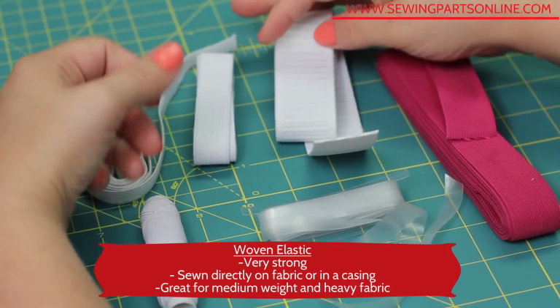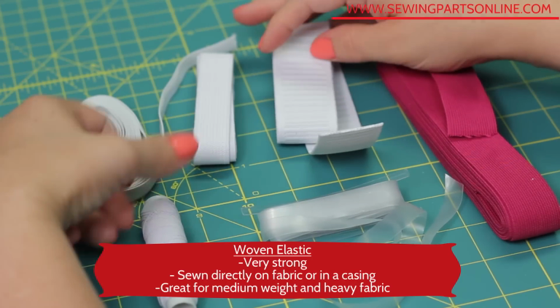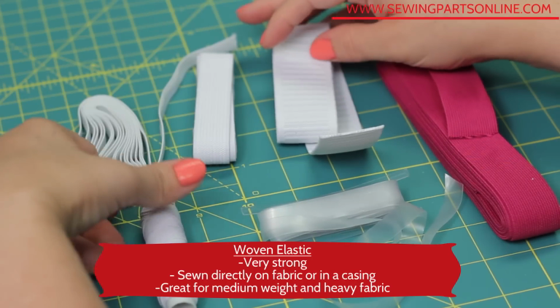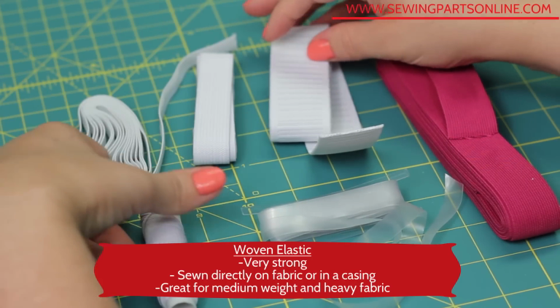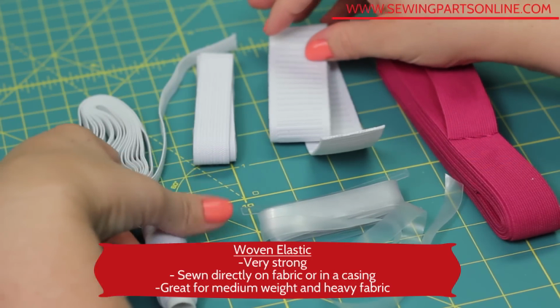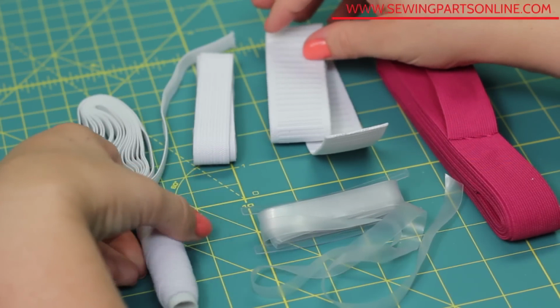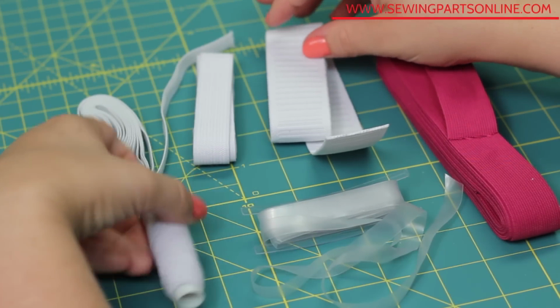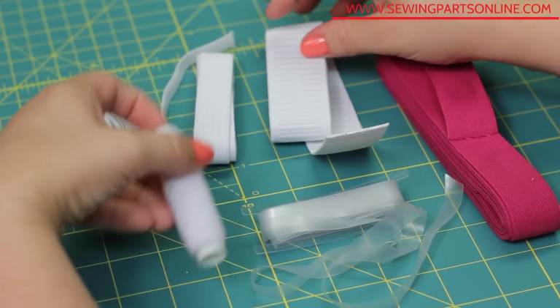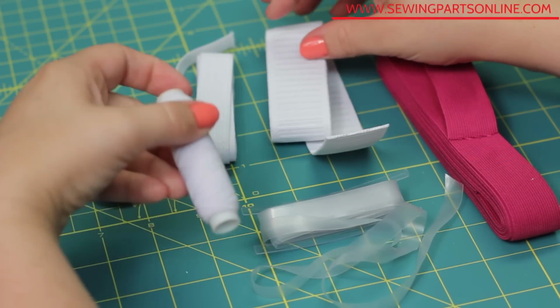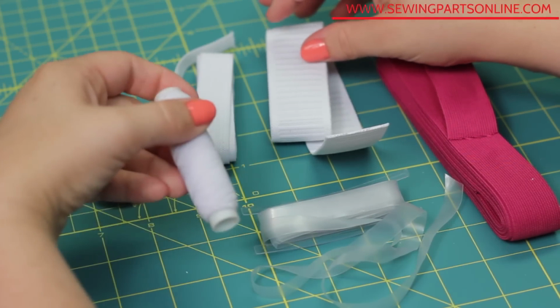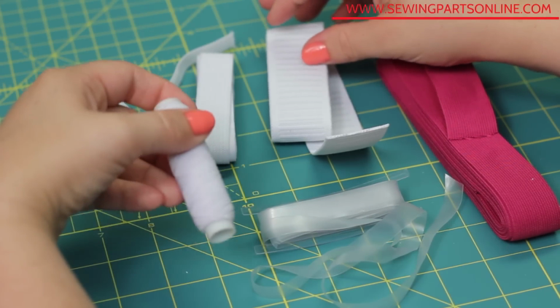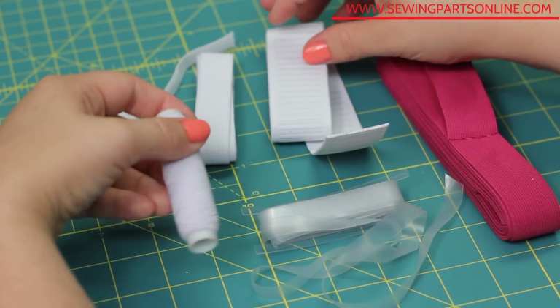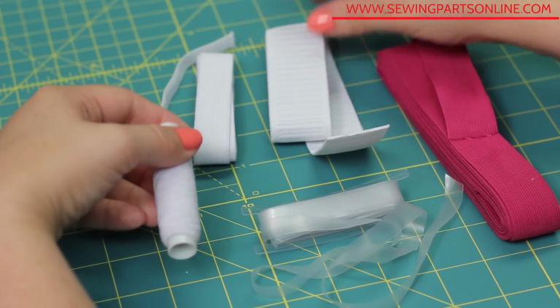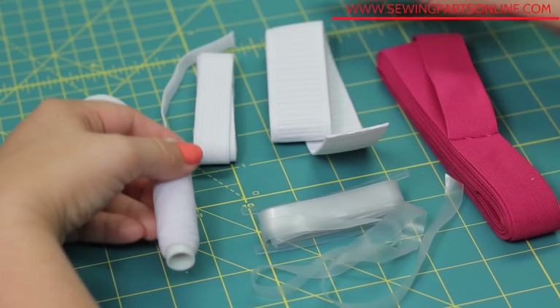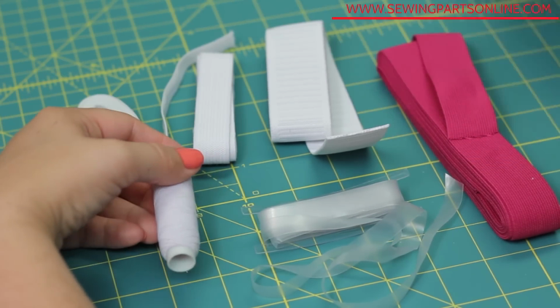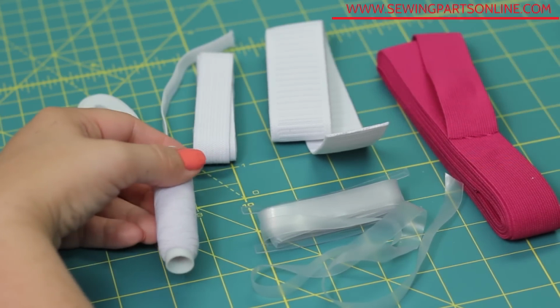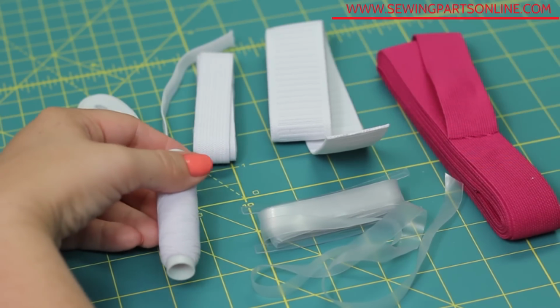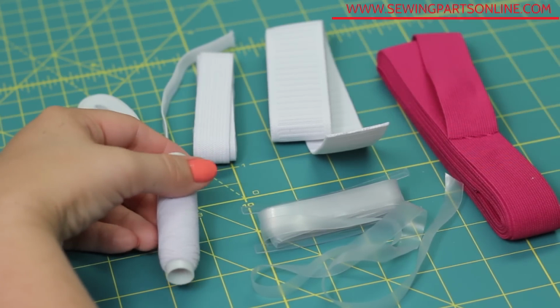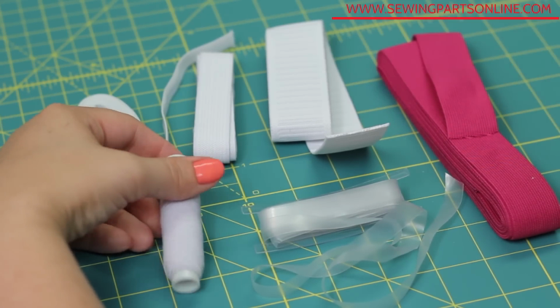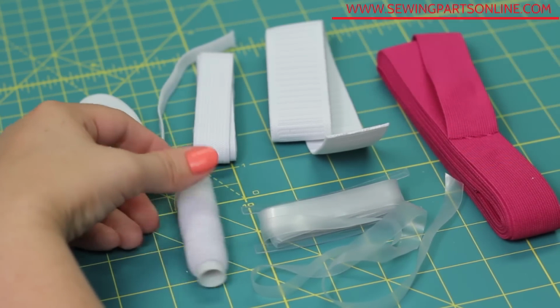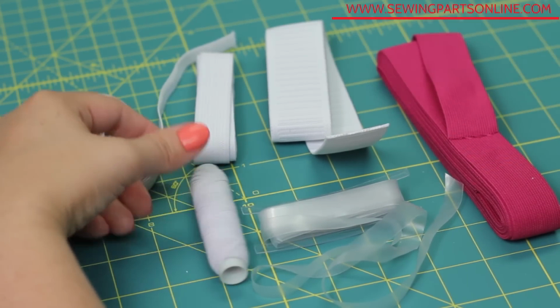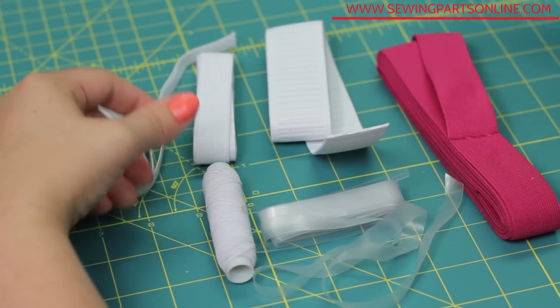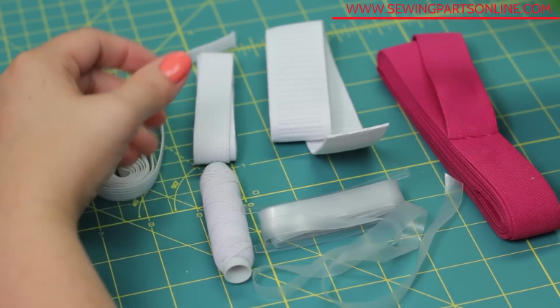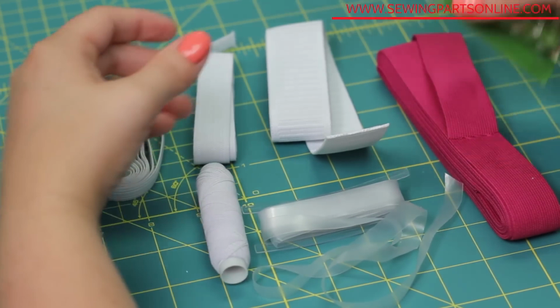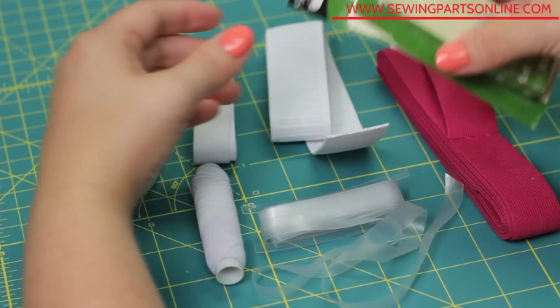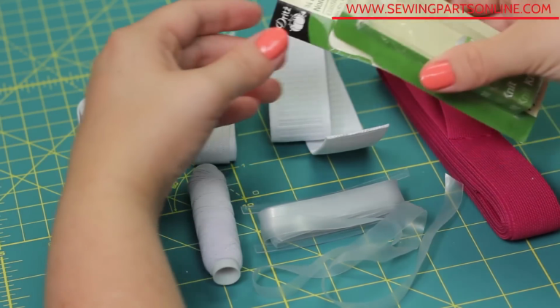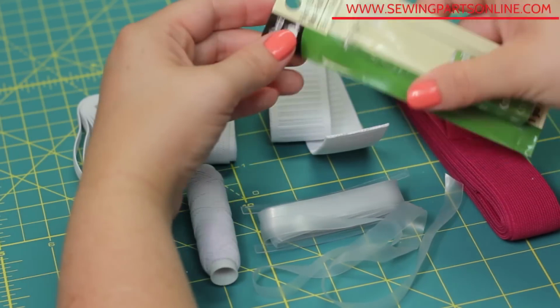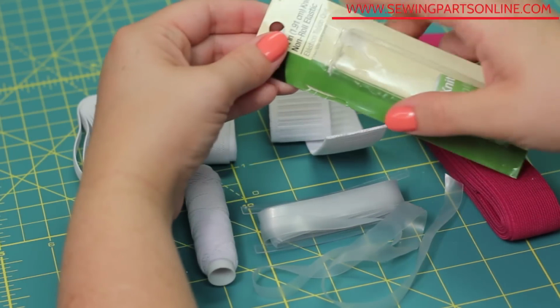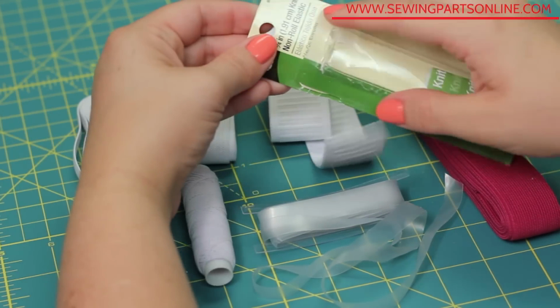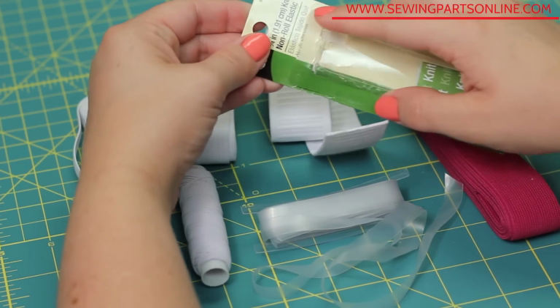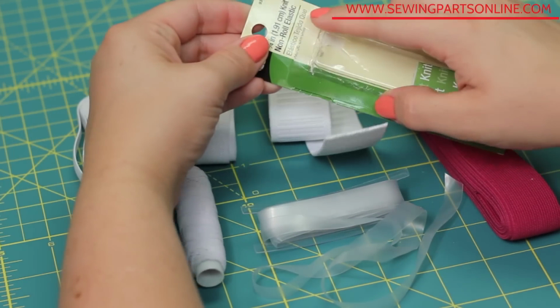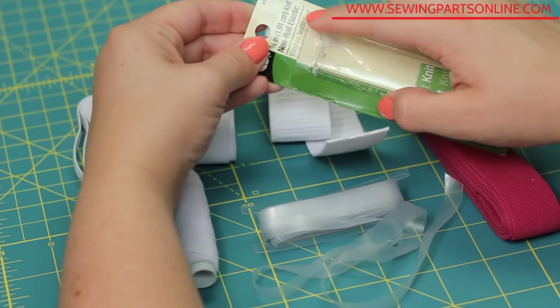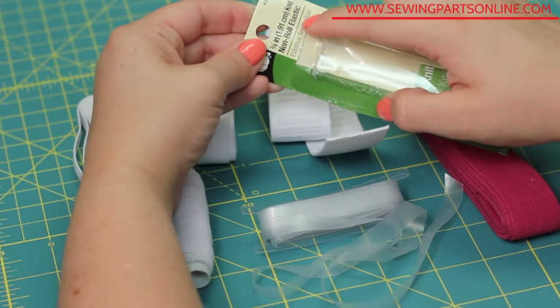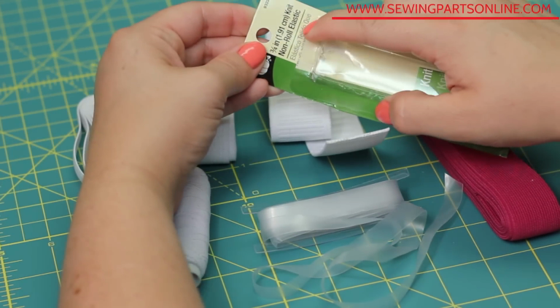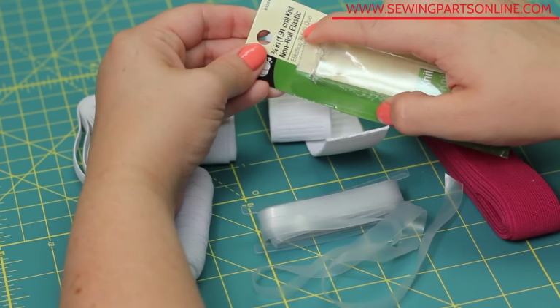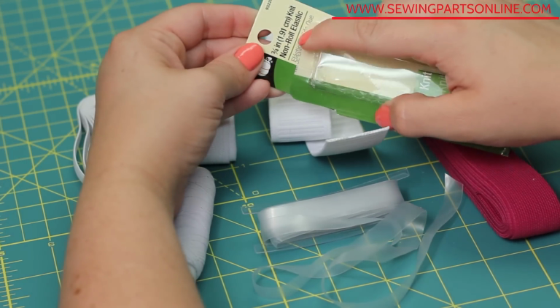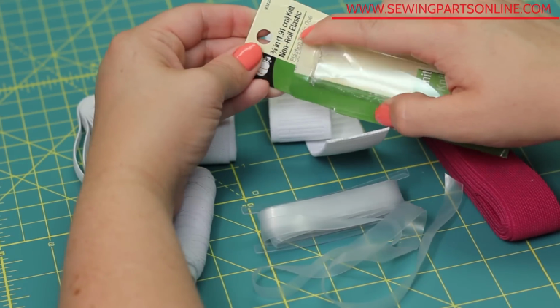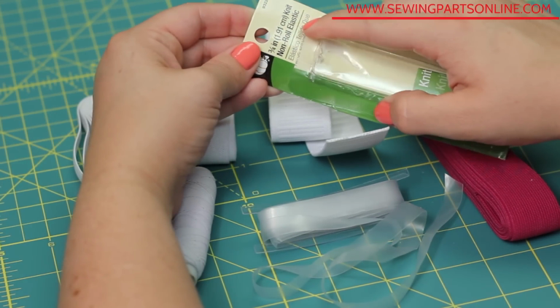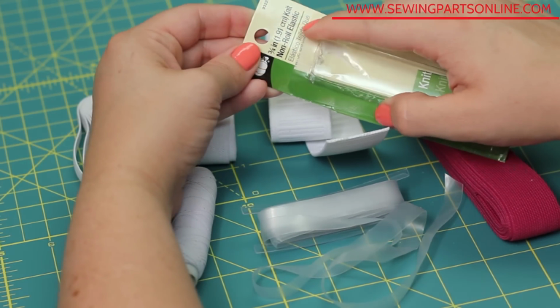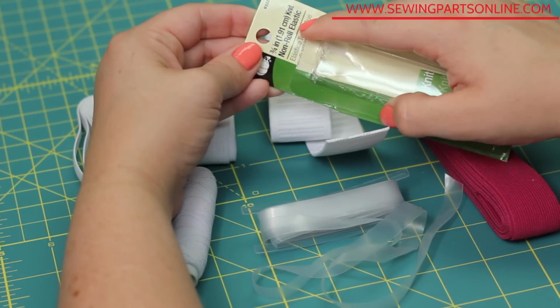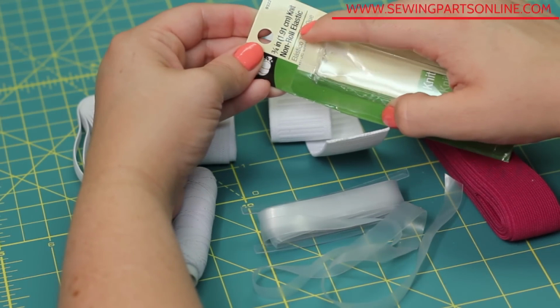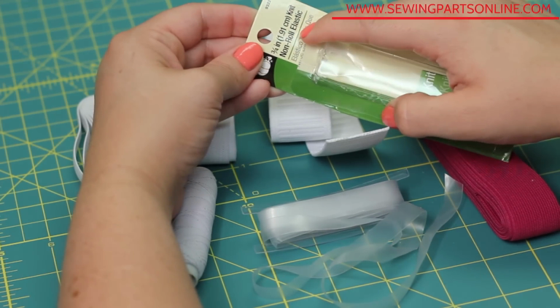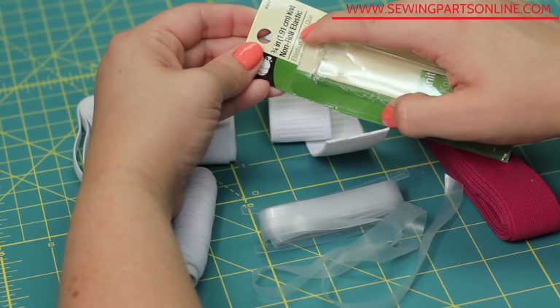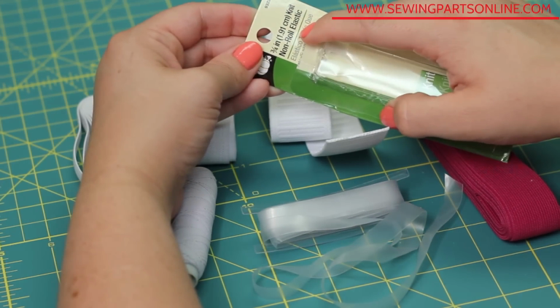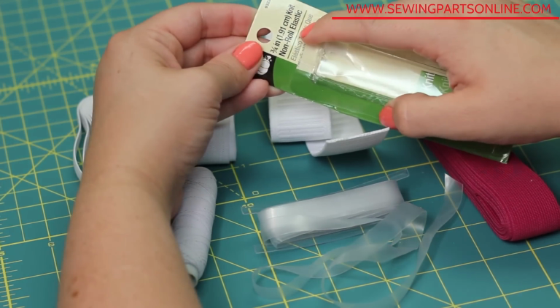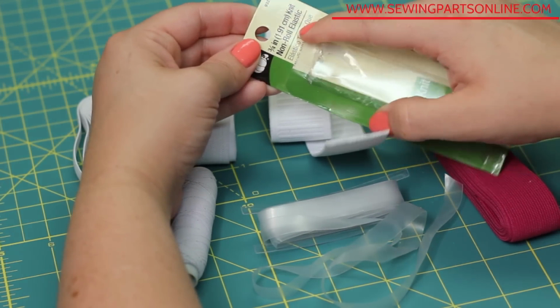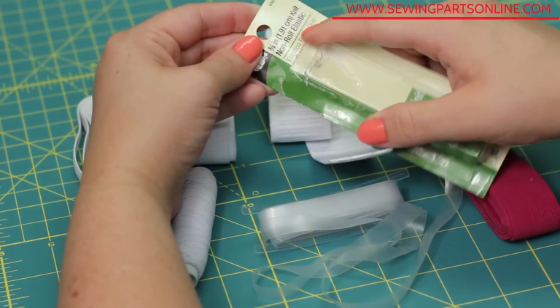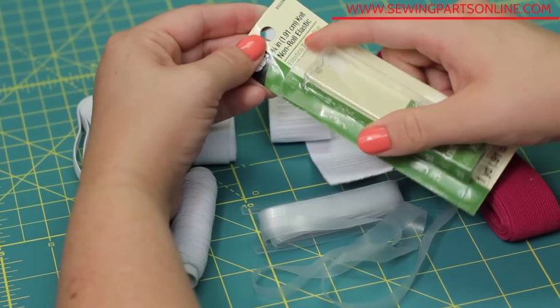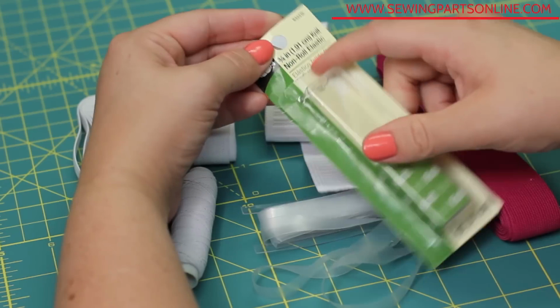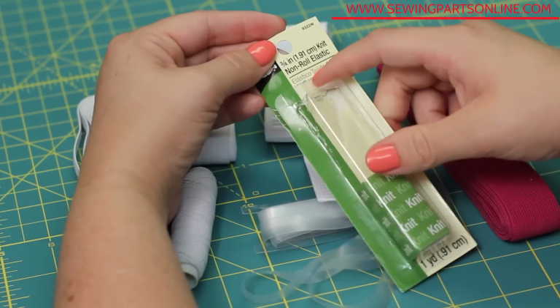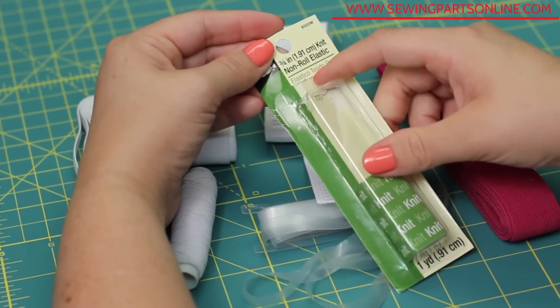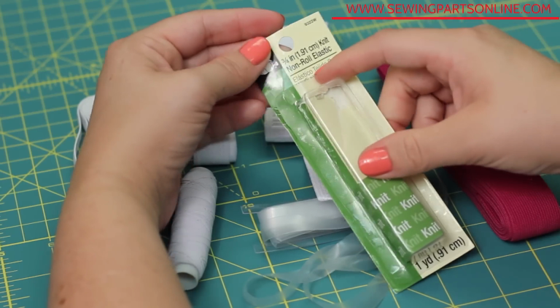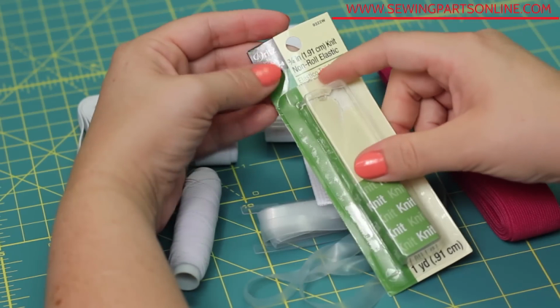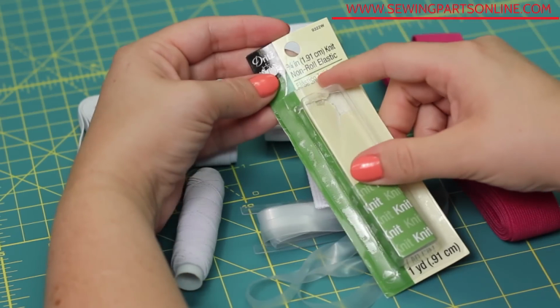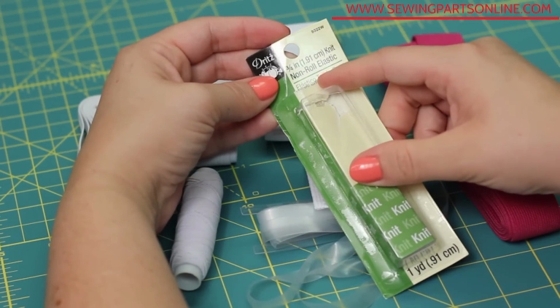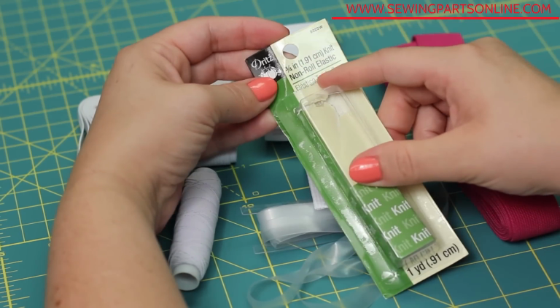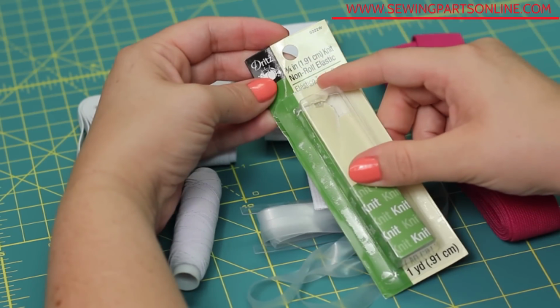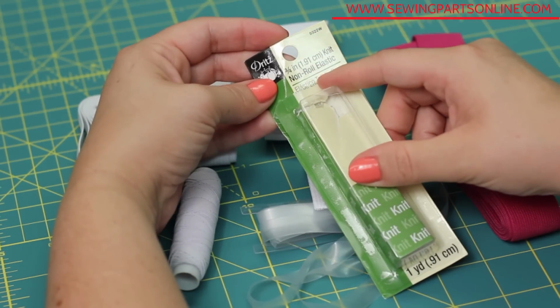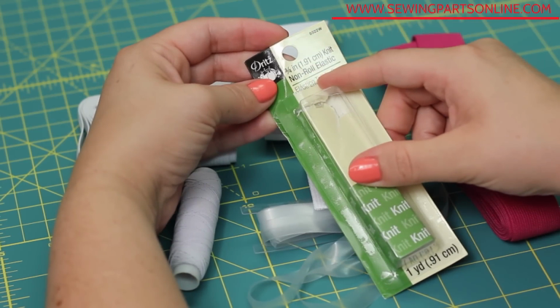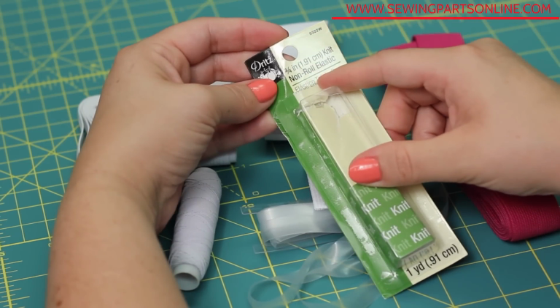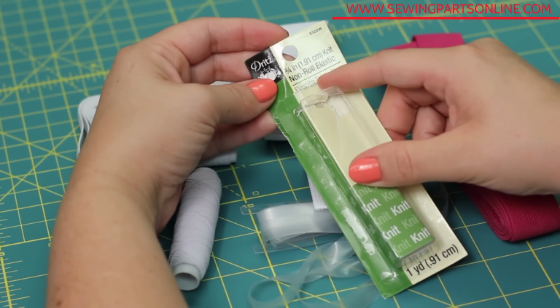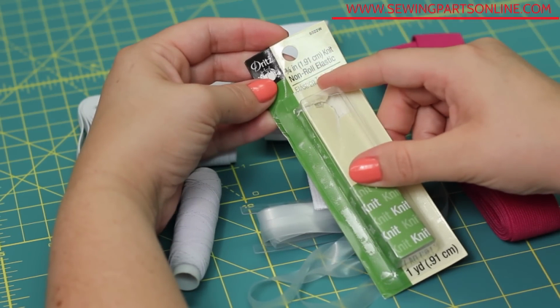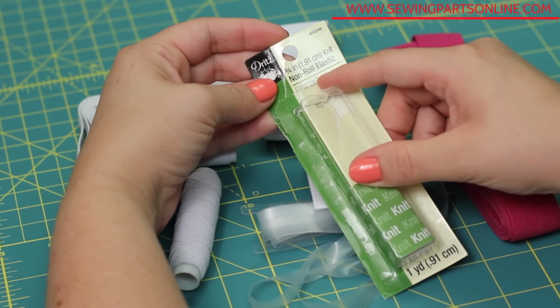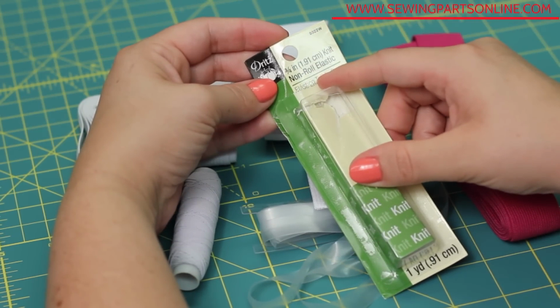By the way, this little non-roll label simply means it won't roll on itself when it's in a casing.